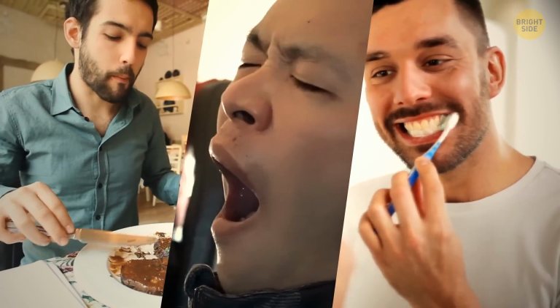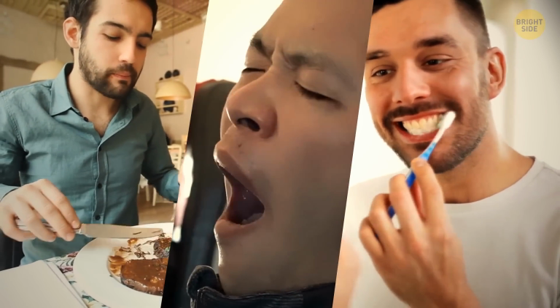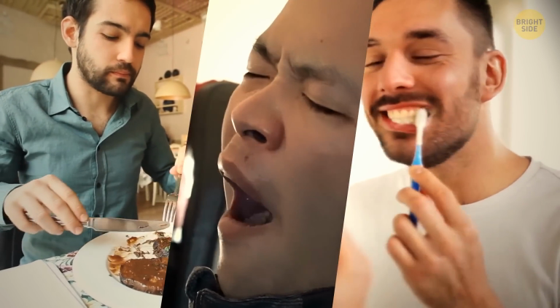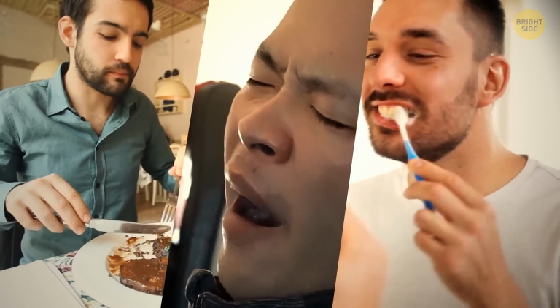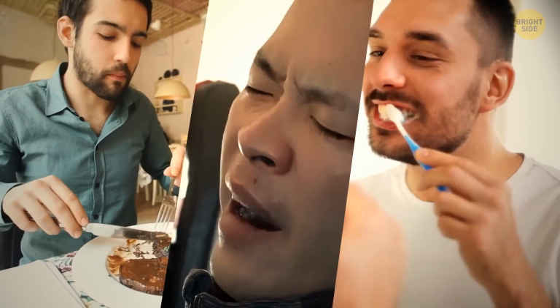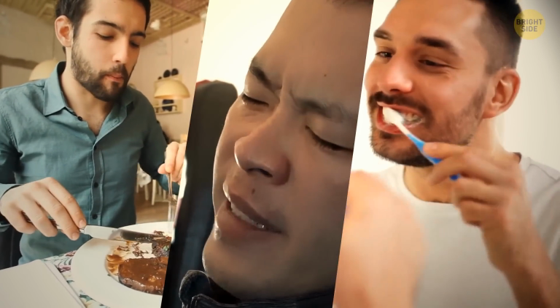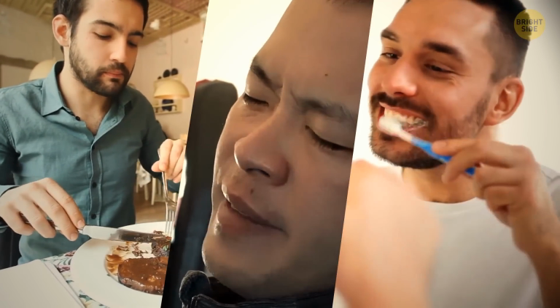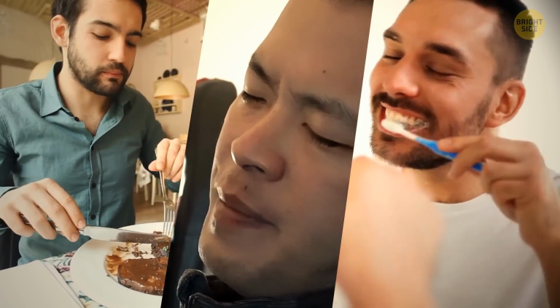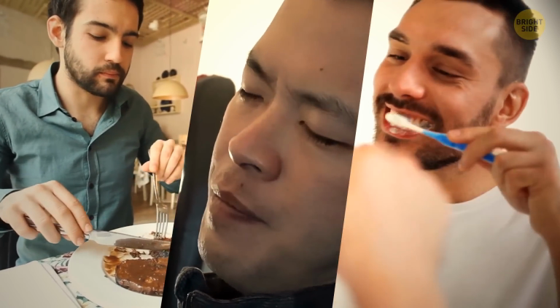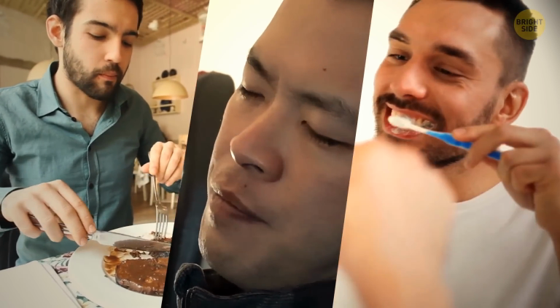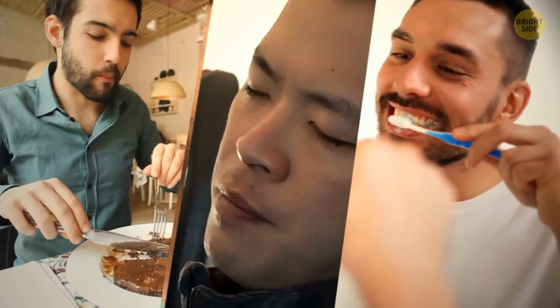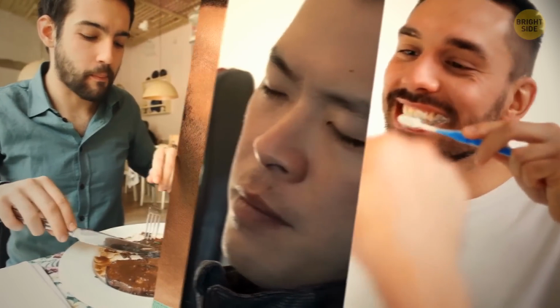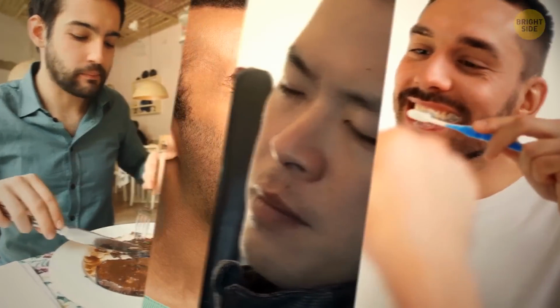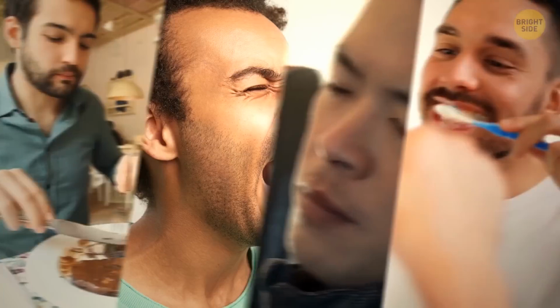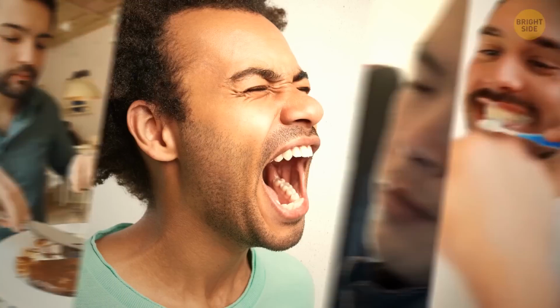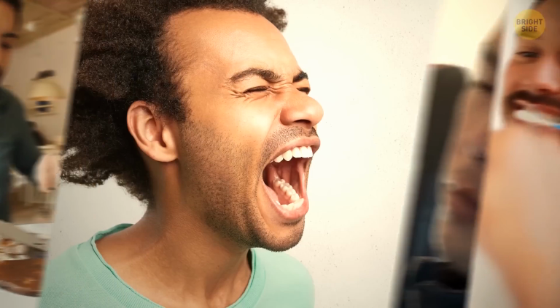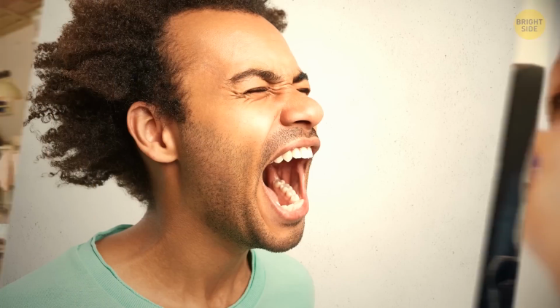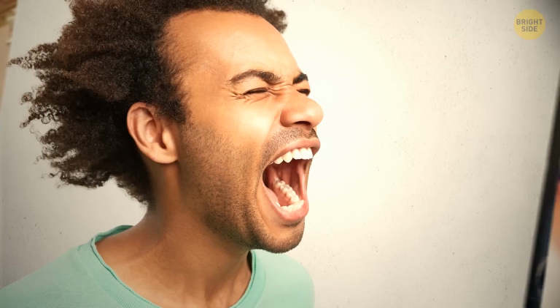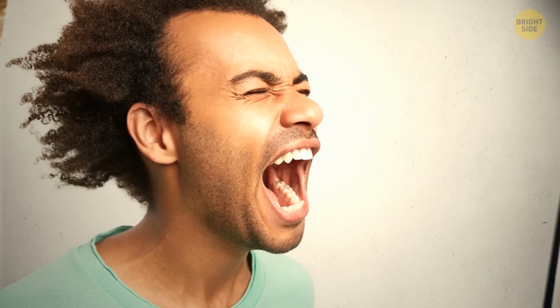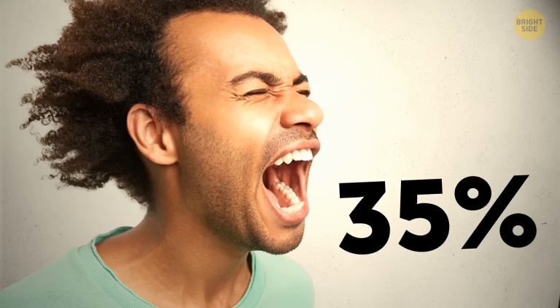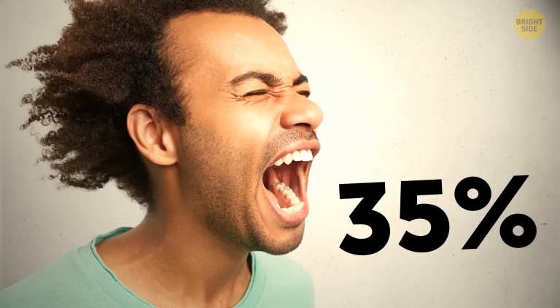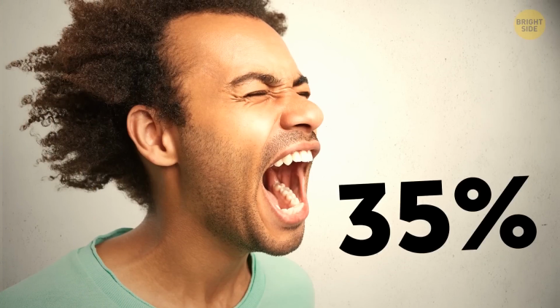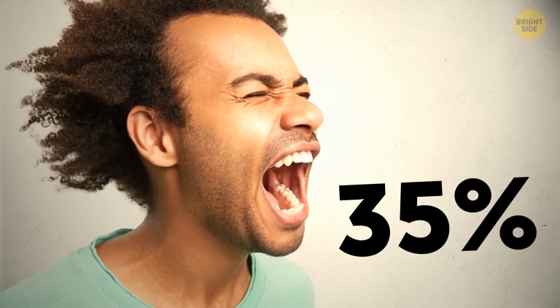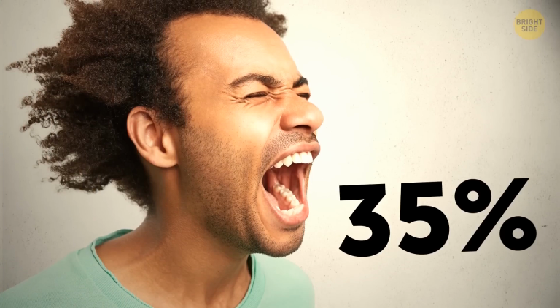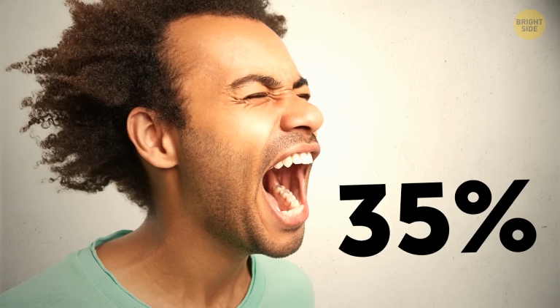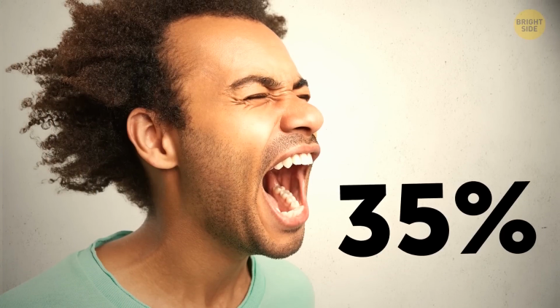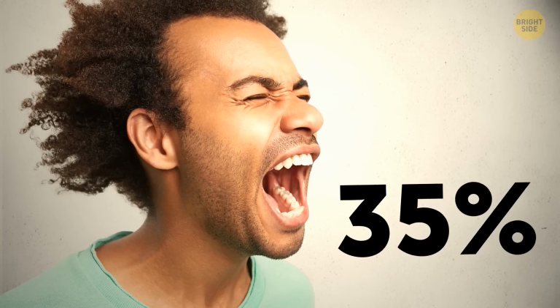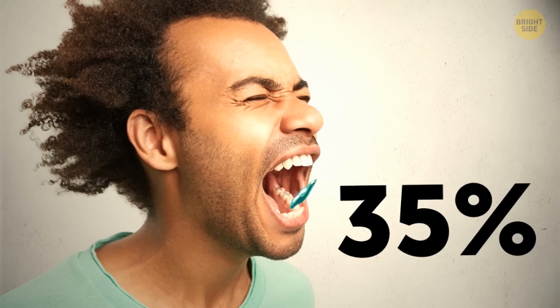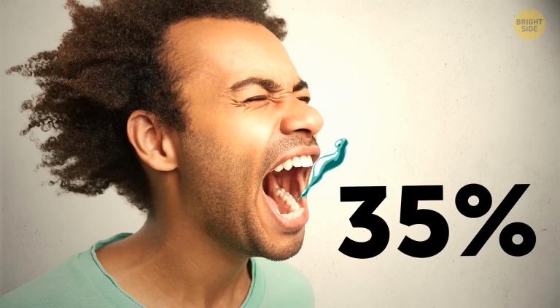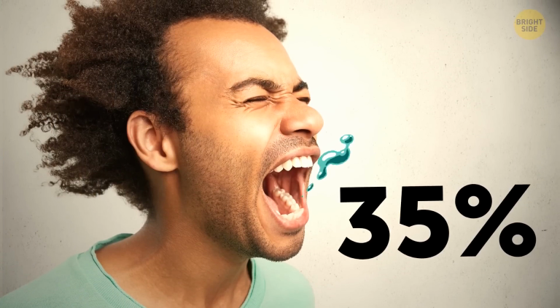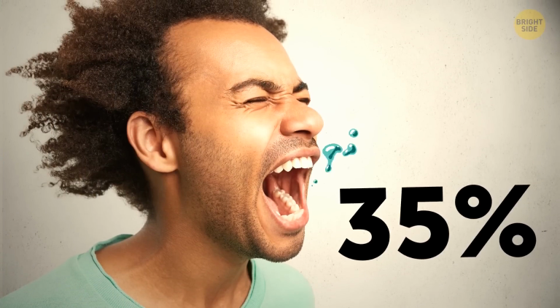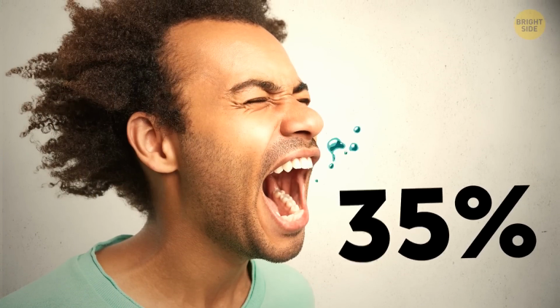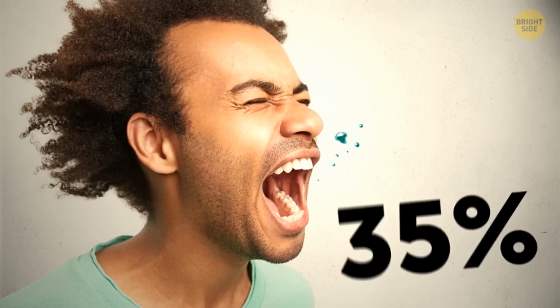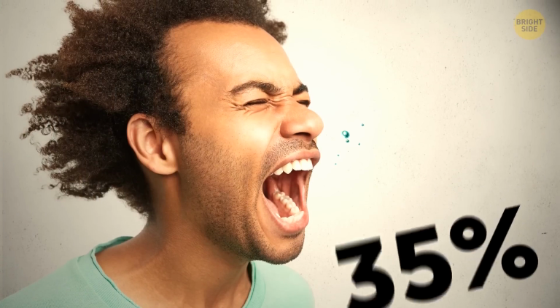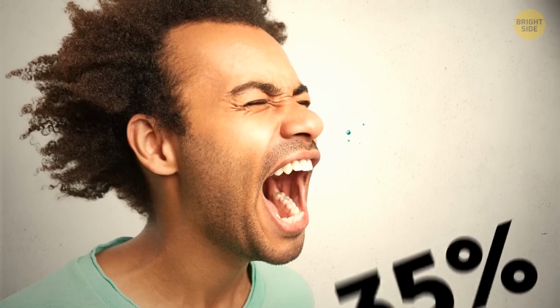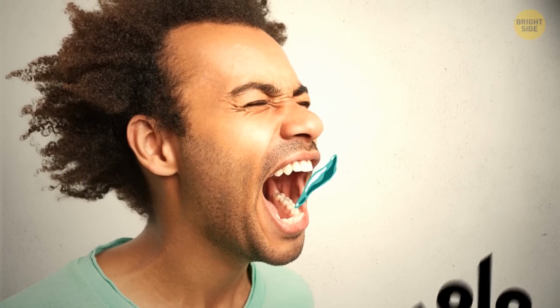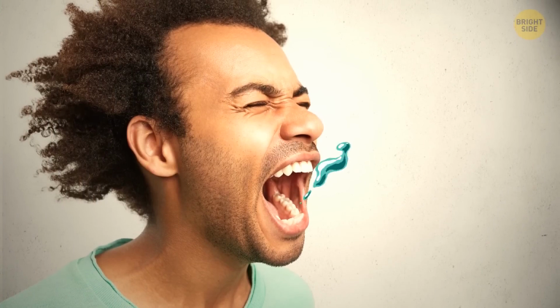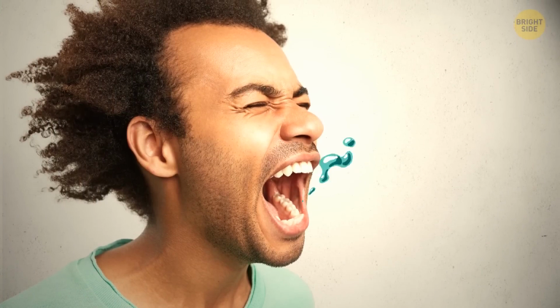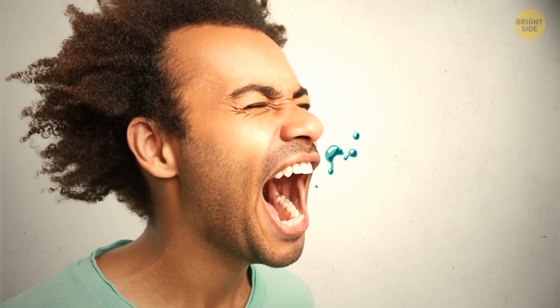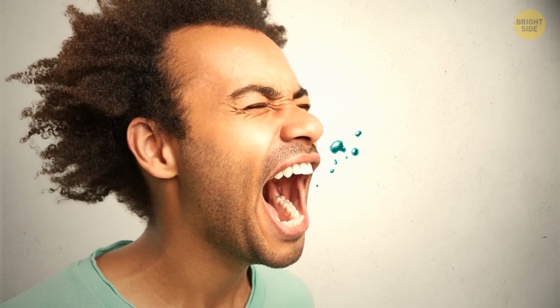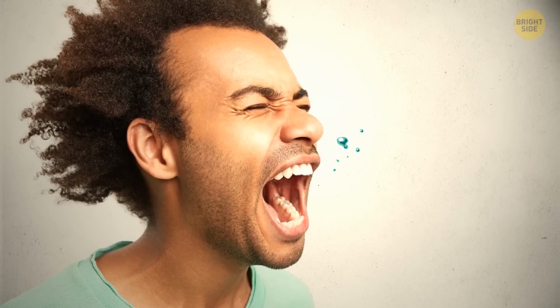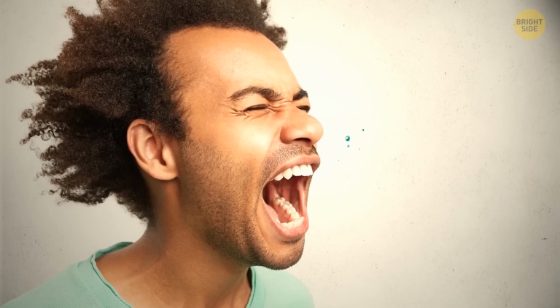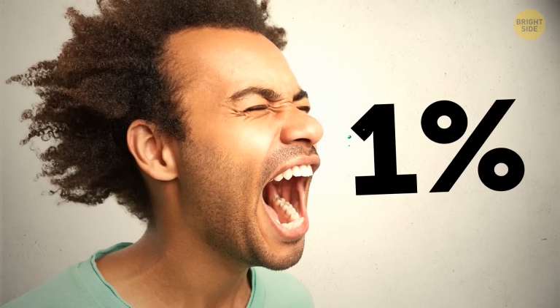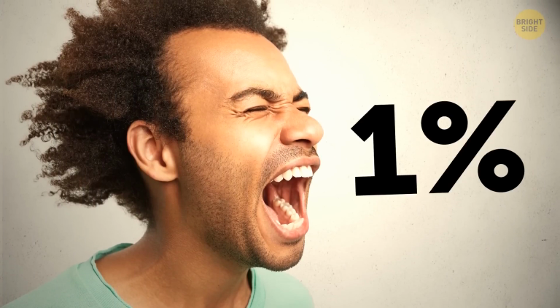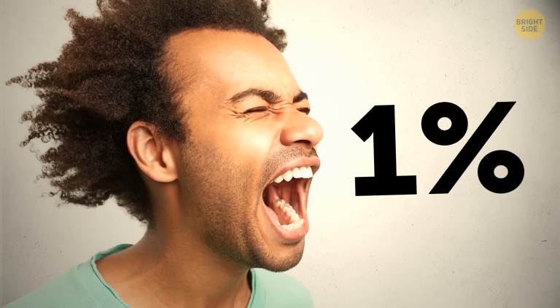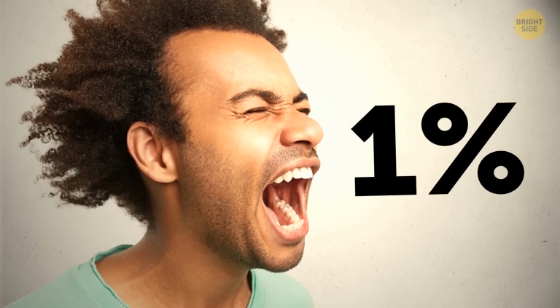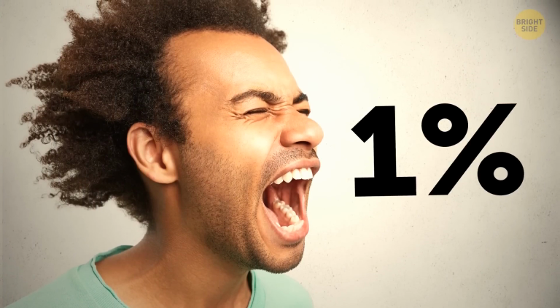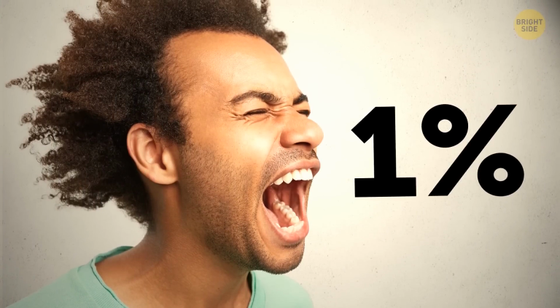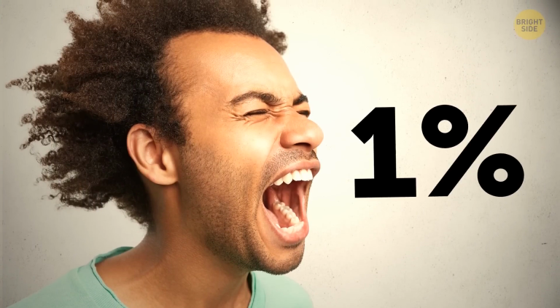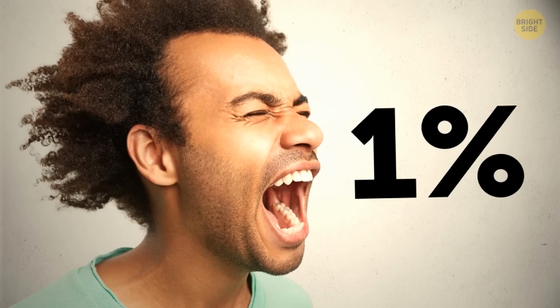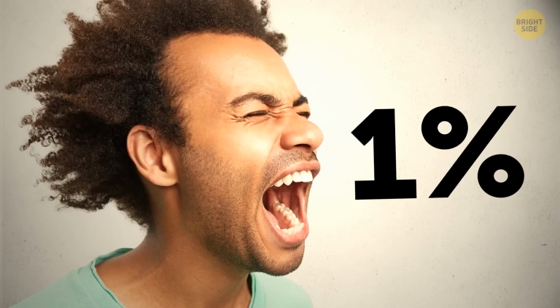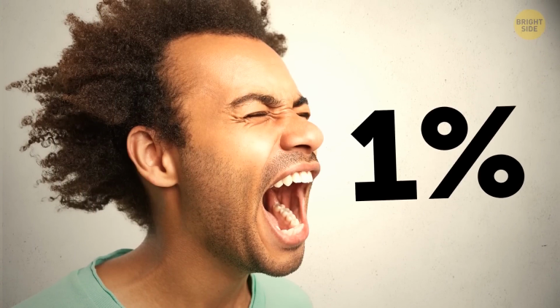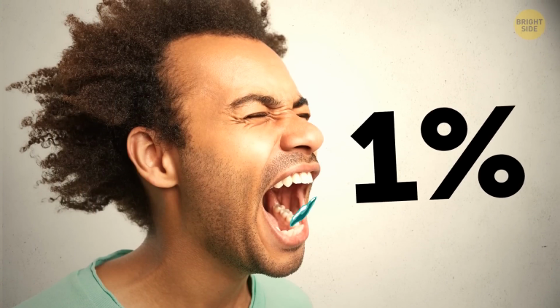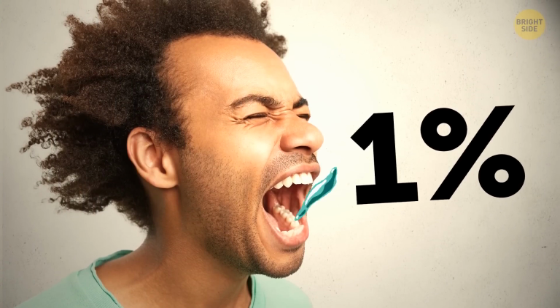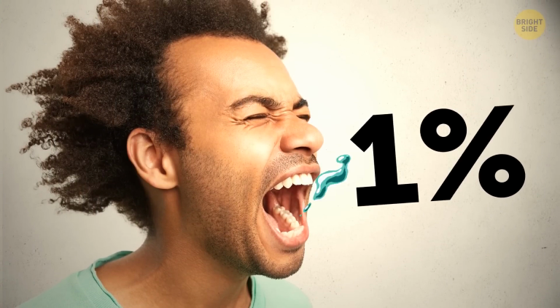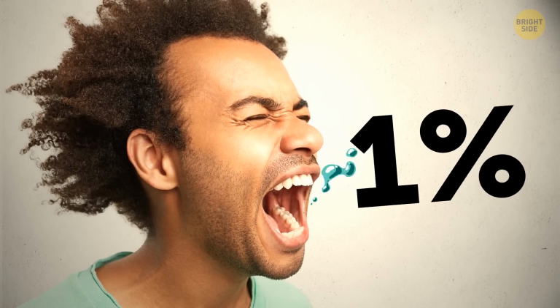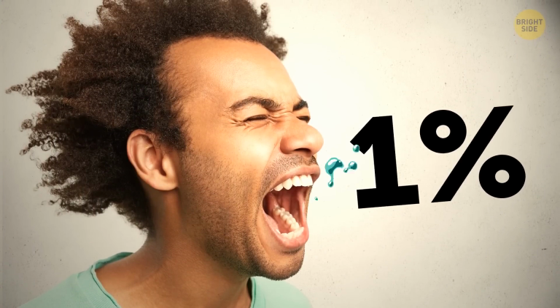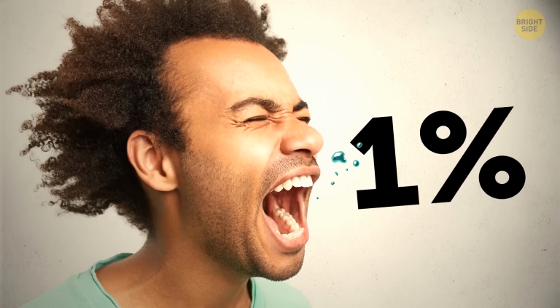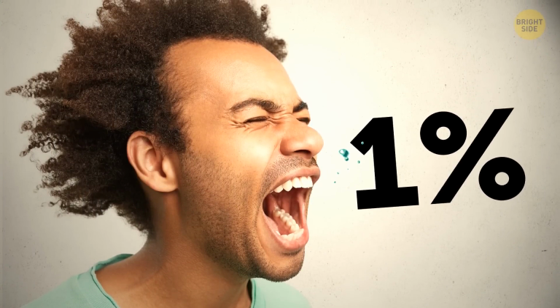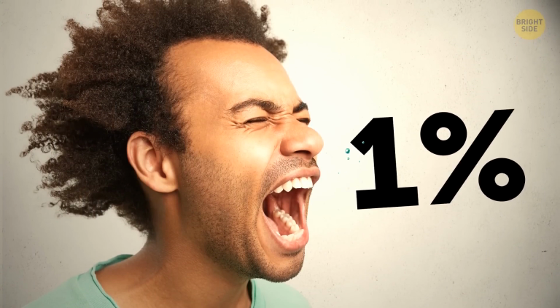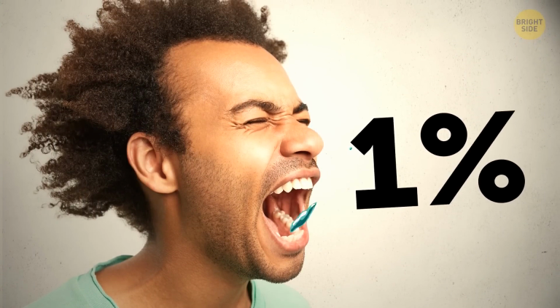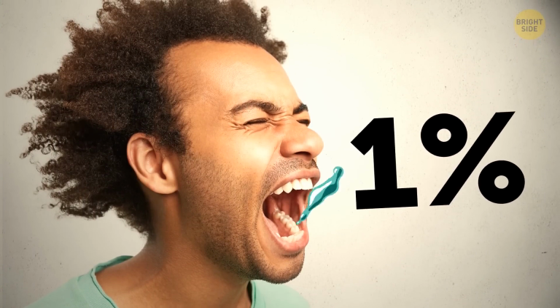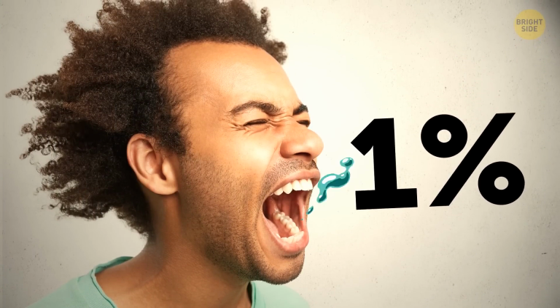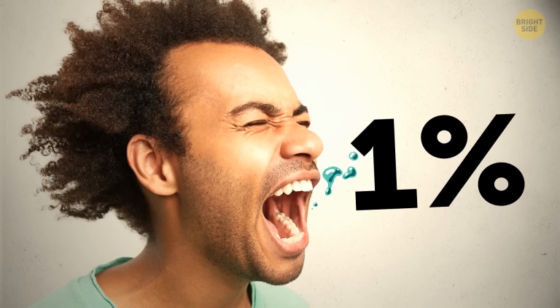And voila! Up to 35% of people can glick, but just 1% can do it on command.